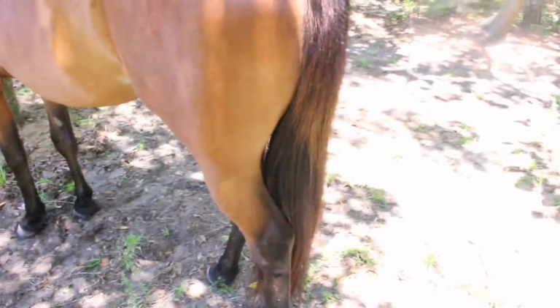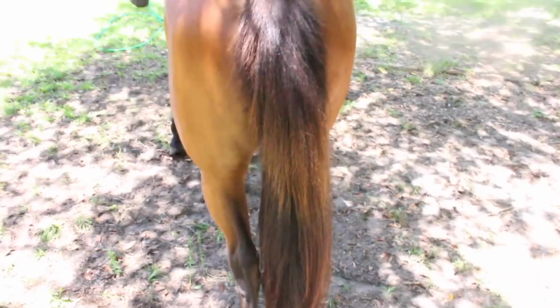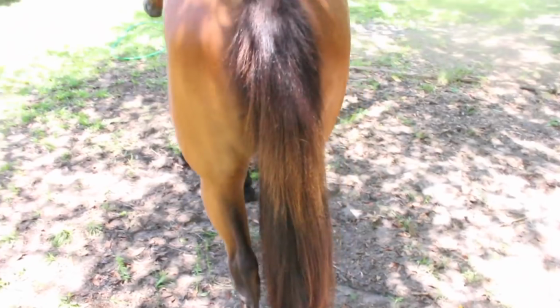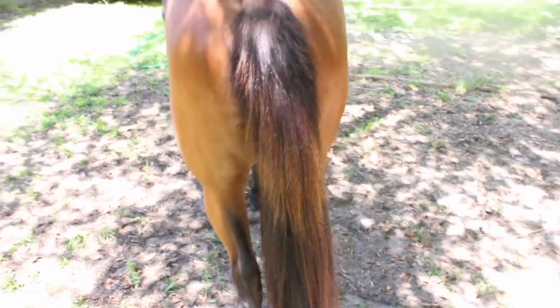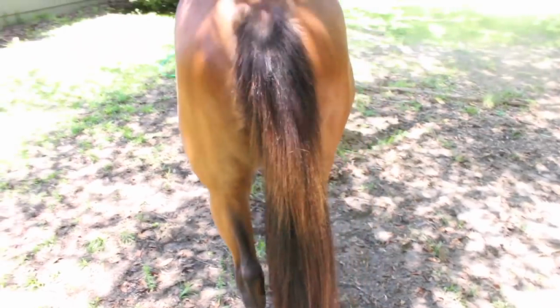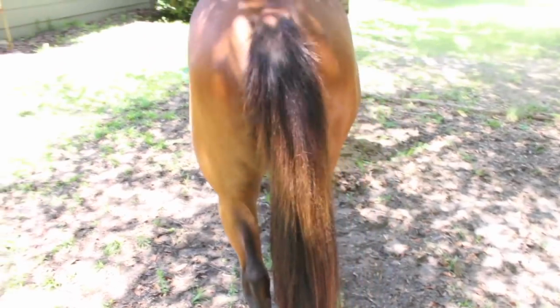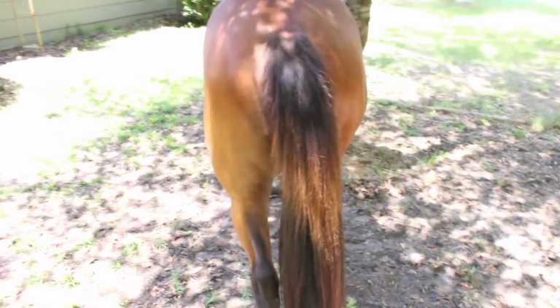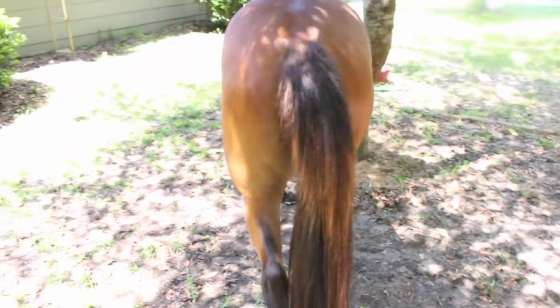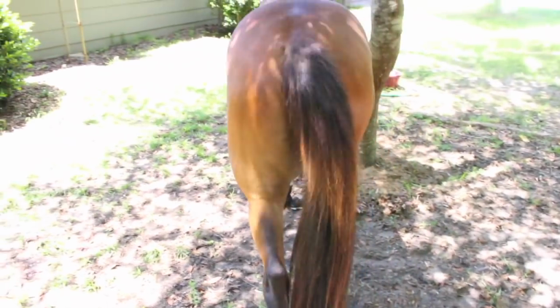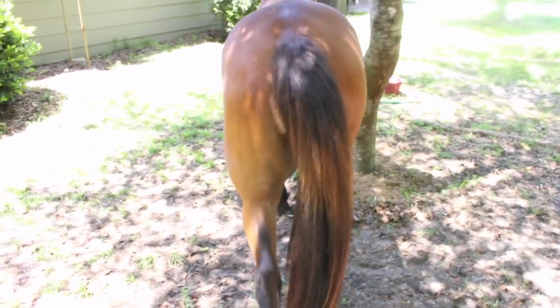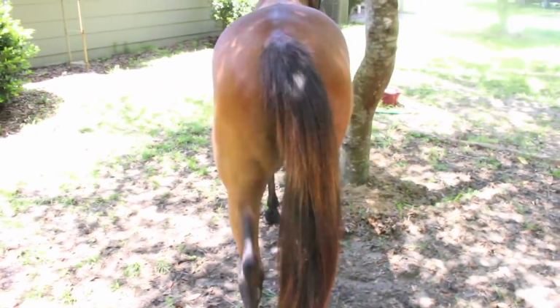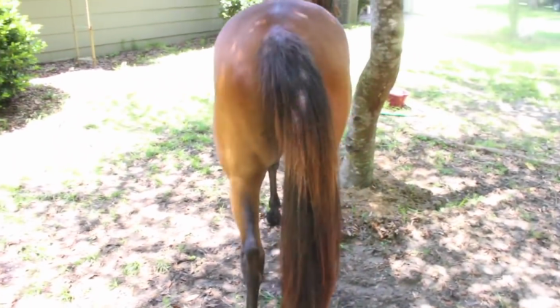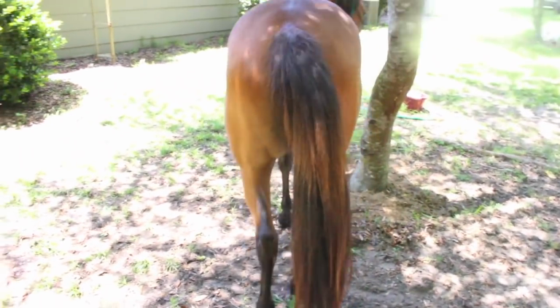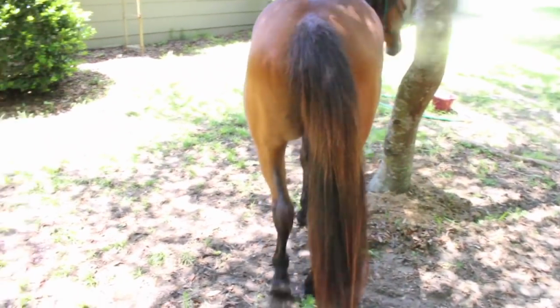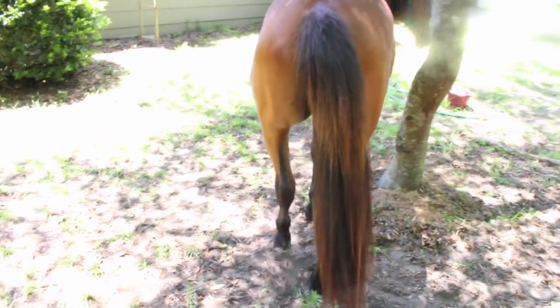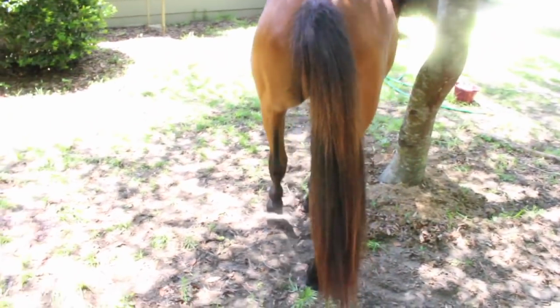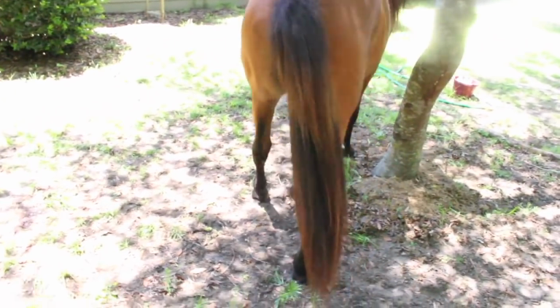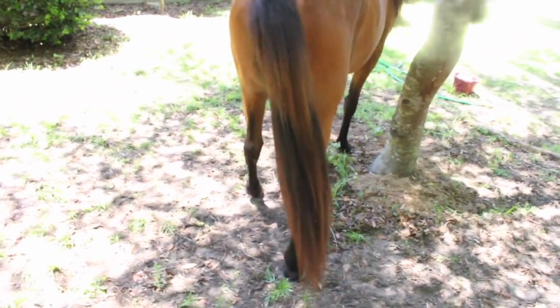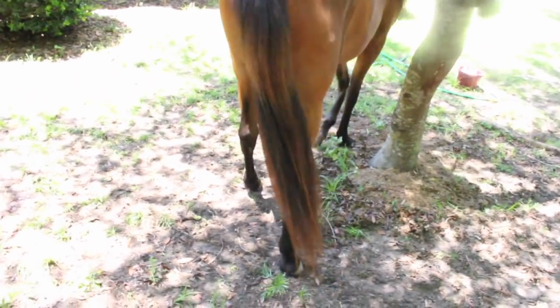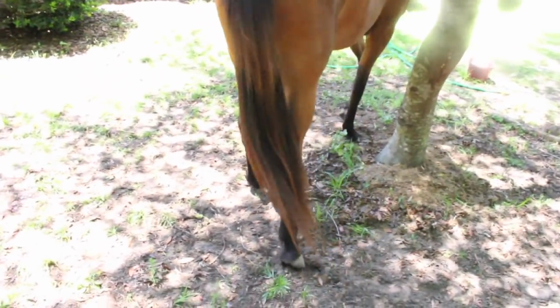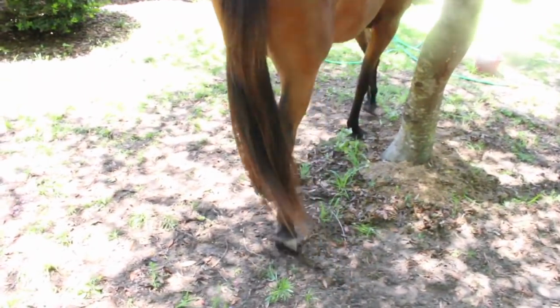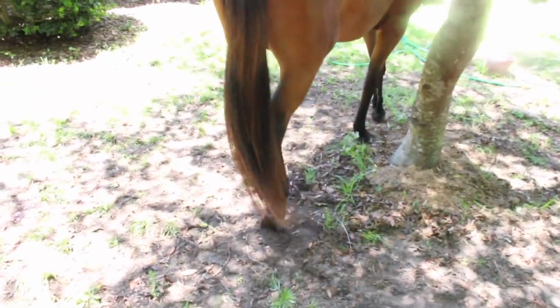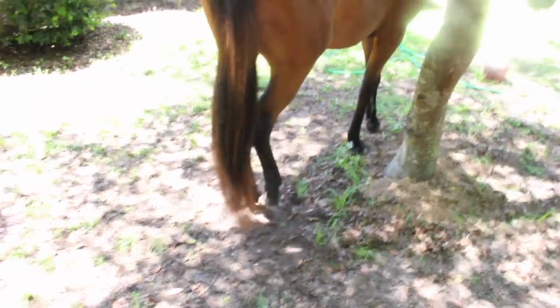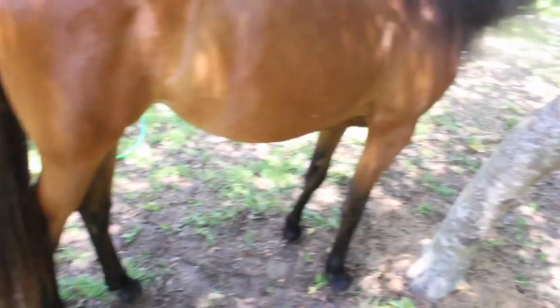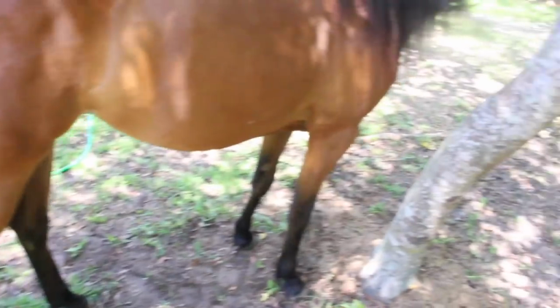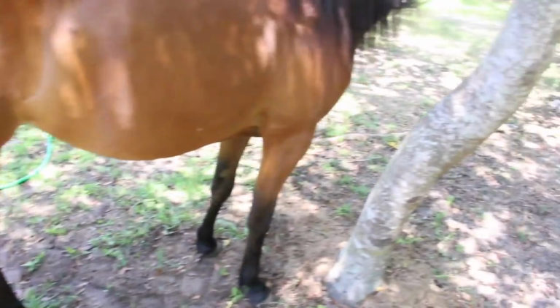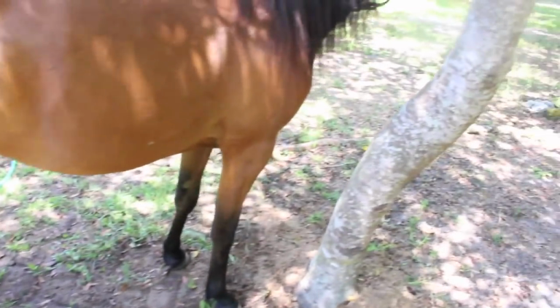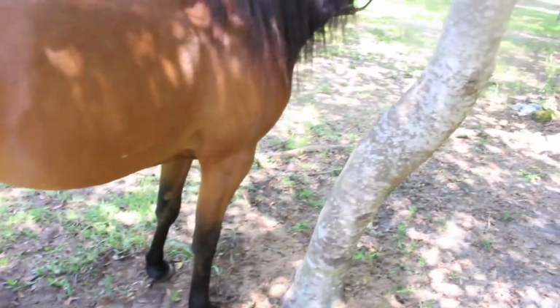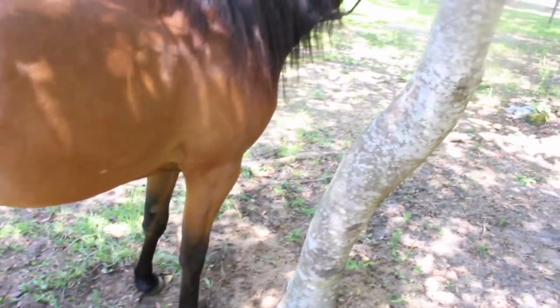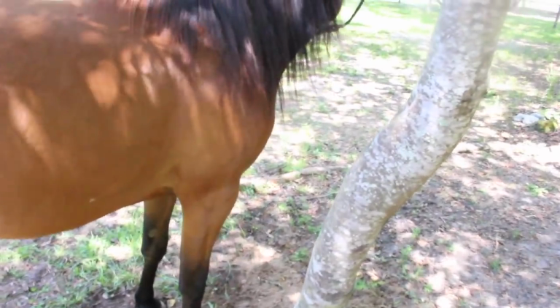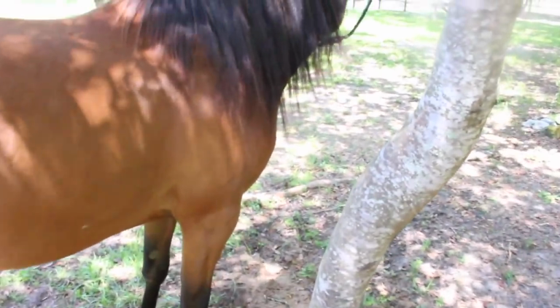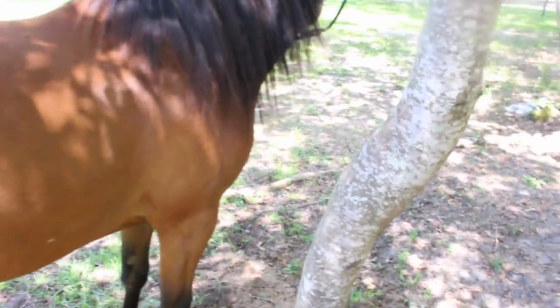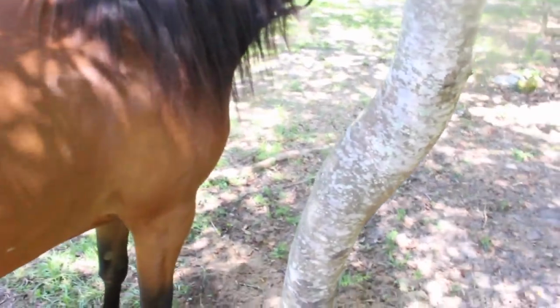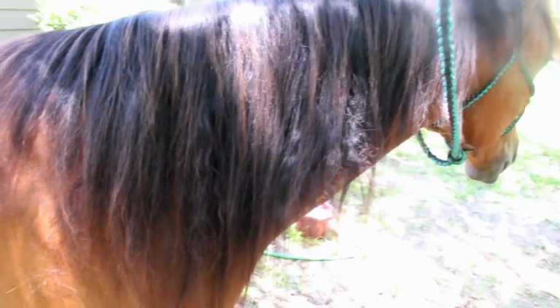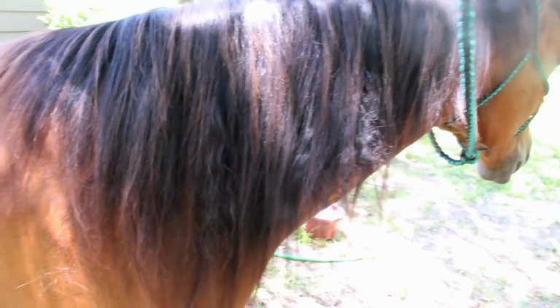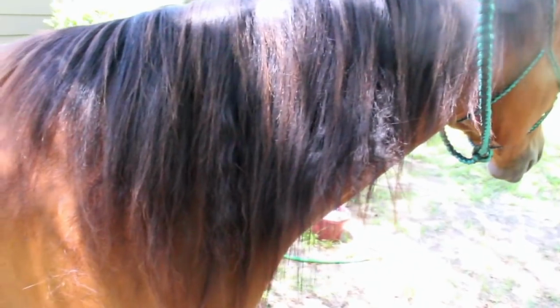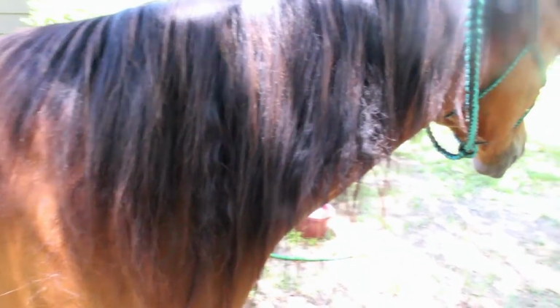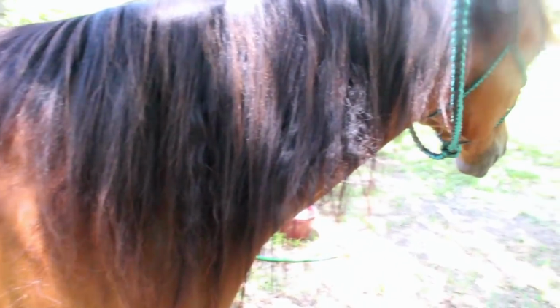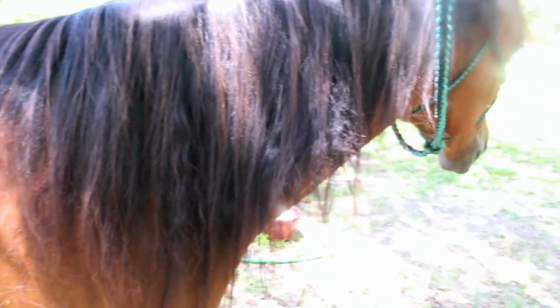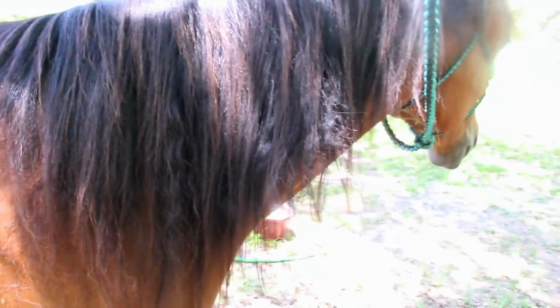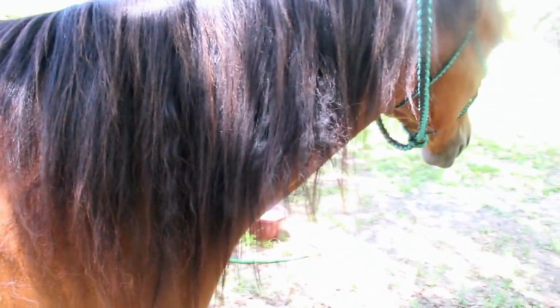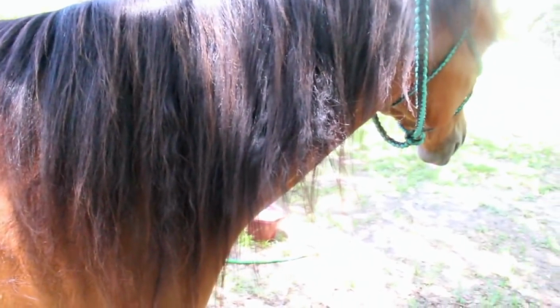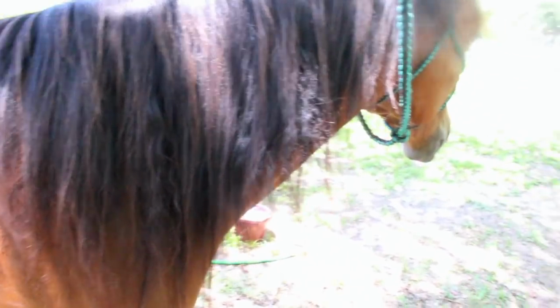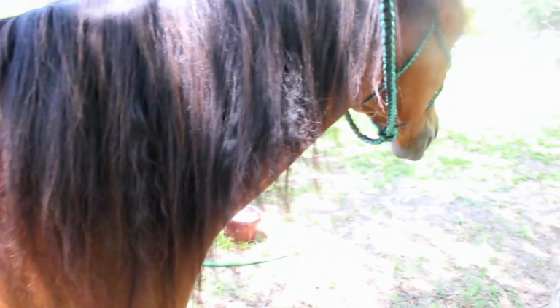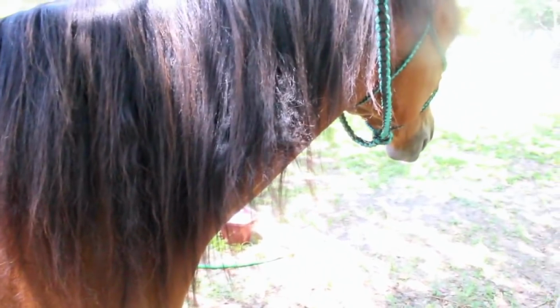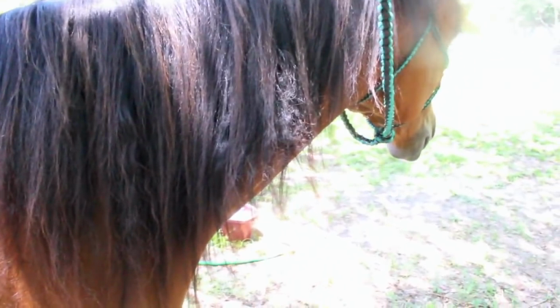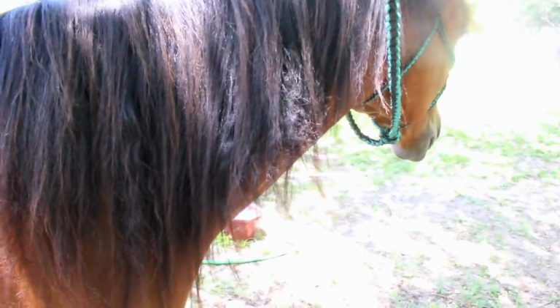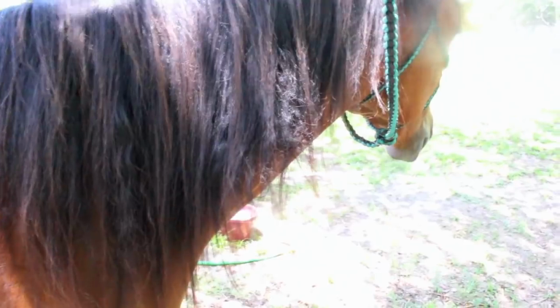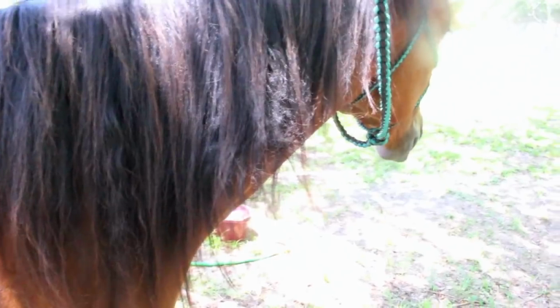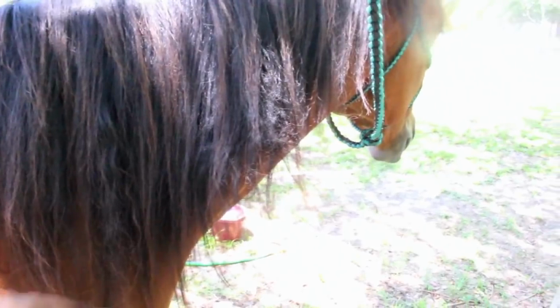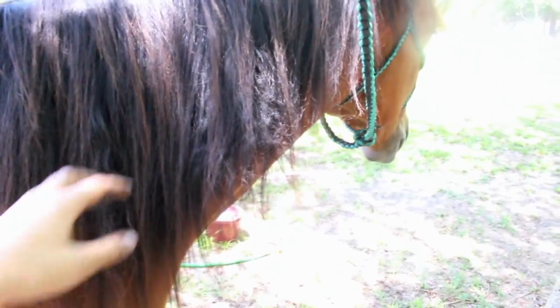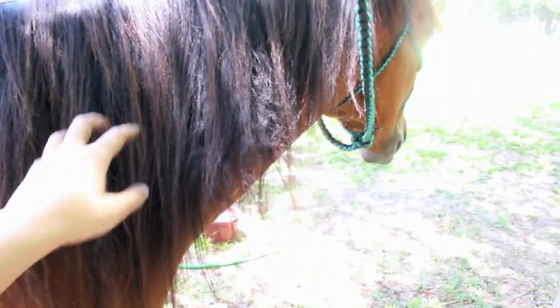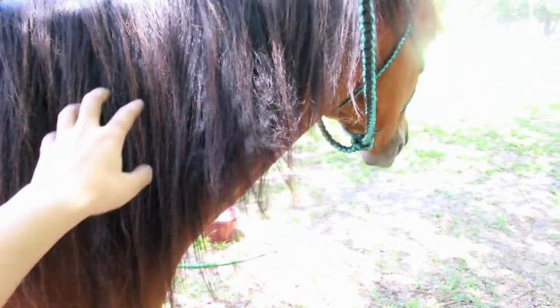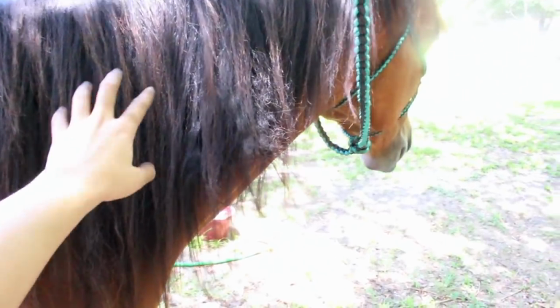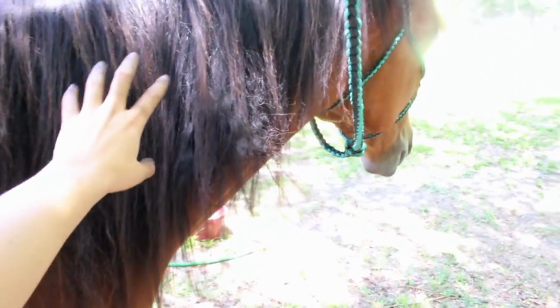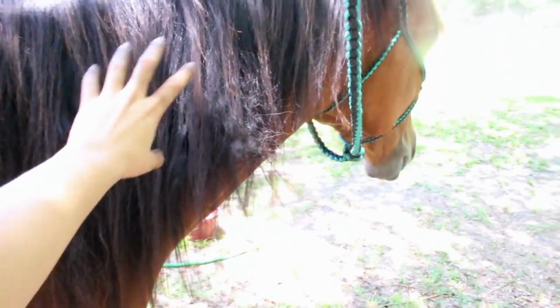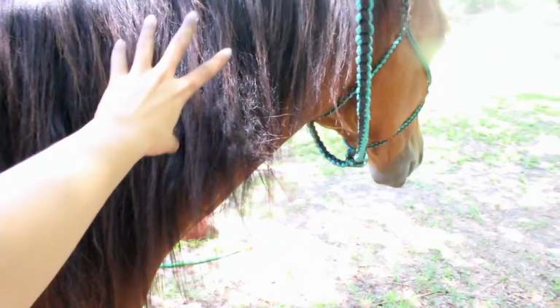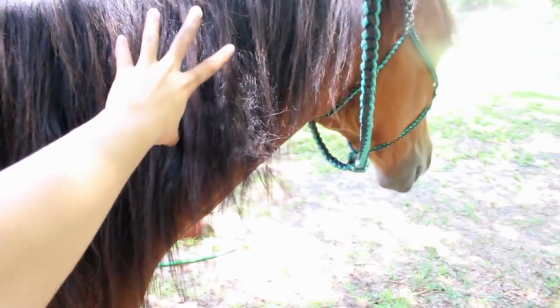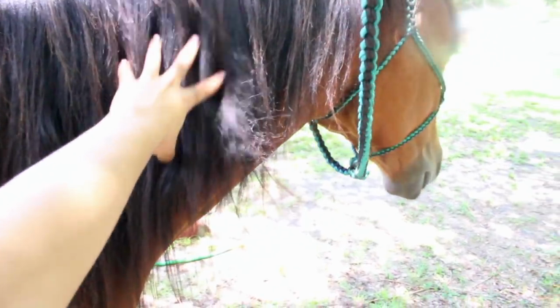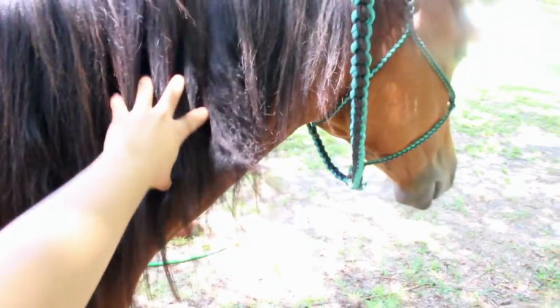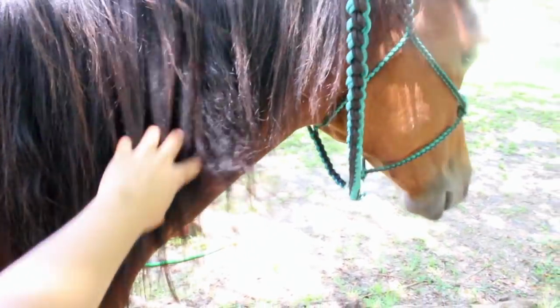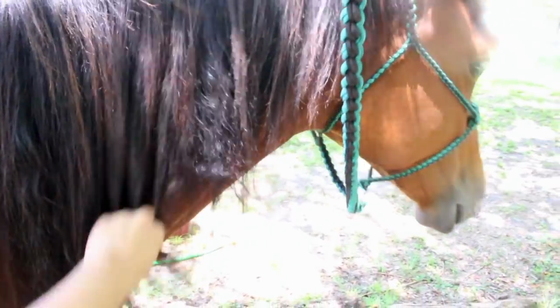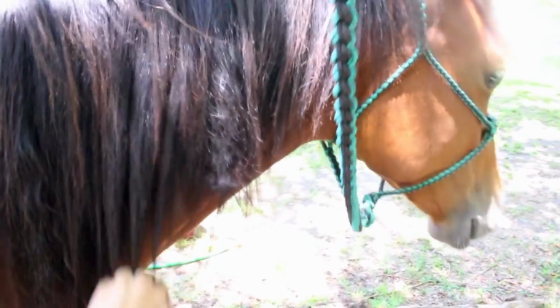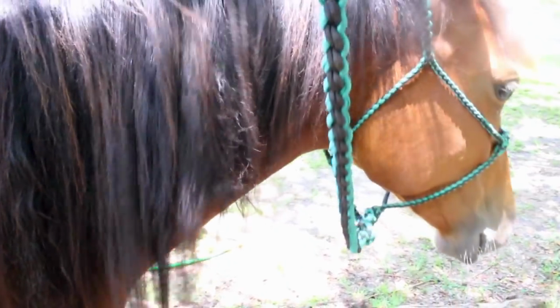And it wasn't as hard as I thought it was going to be. Her mane has these little crinkles from the knots, but they'll go away.